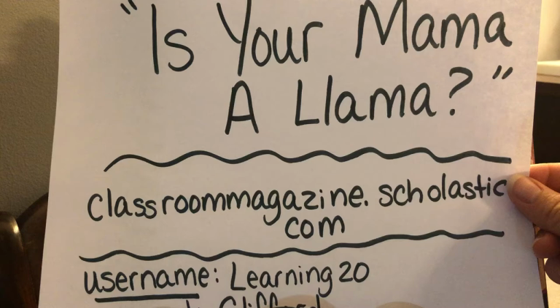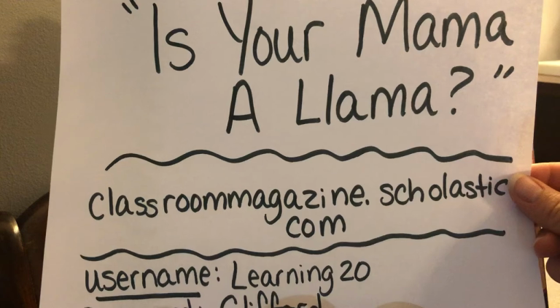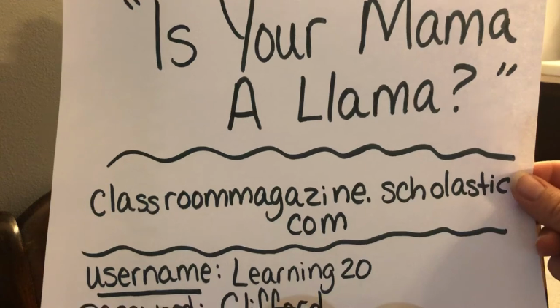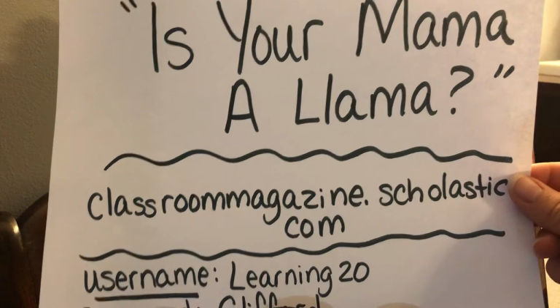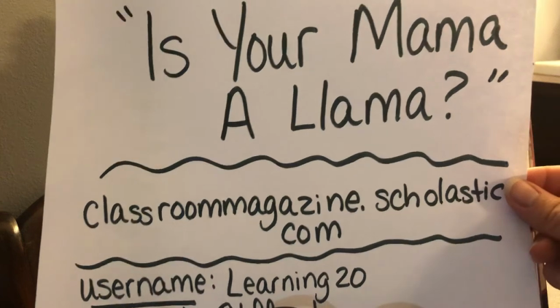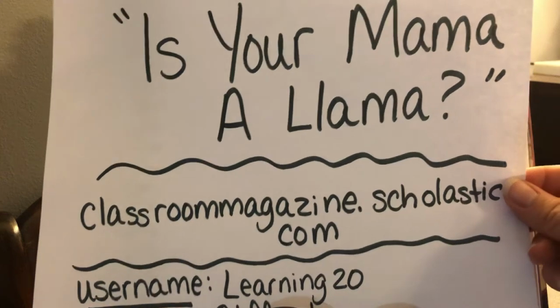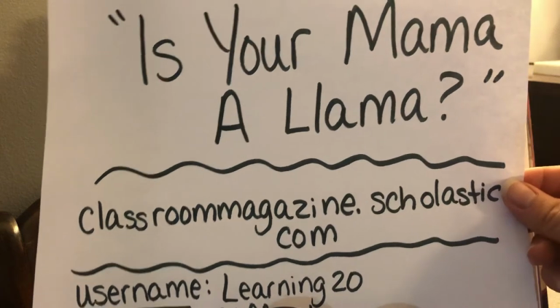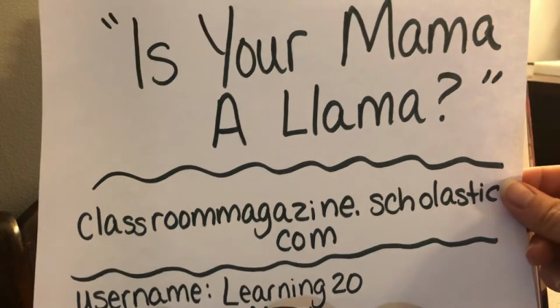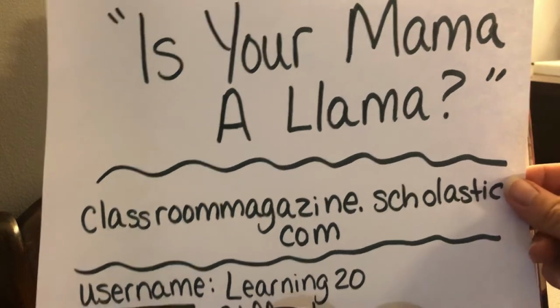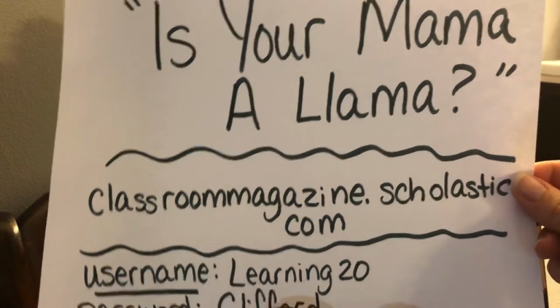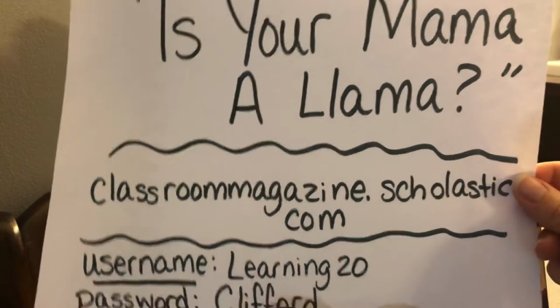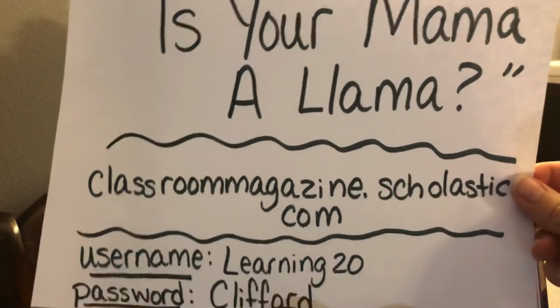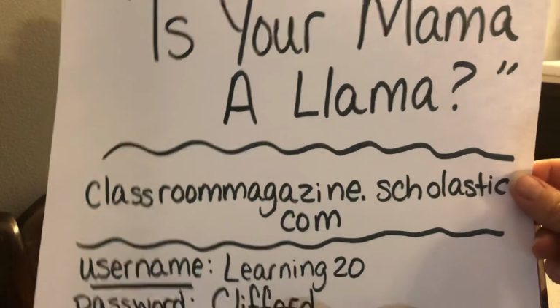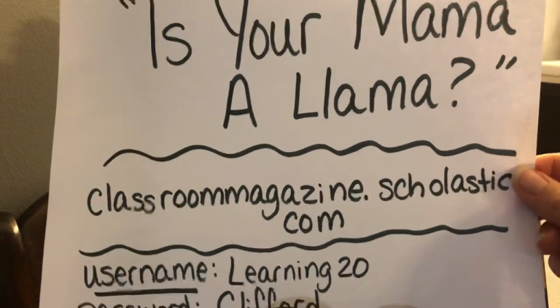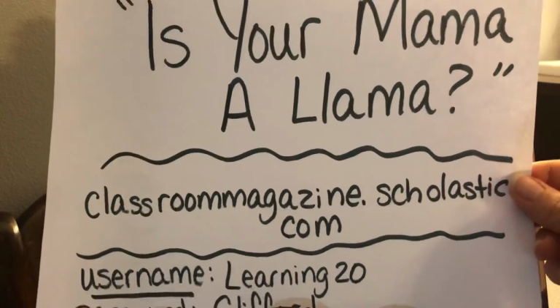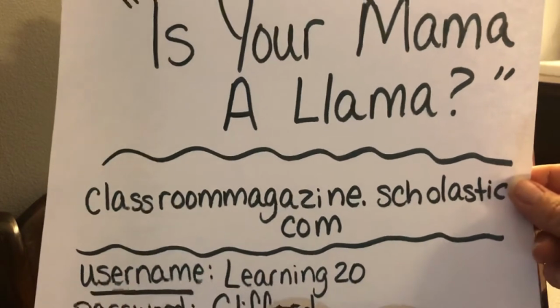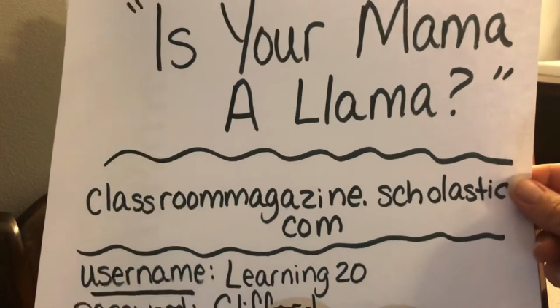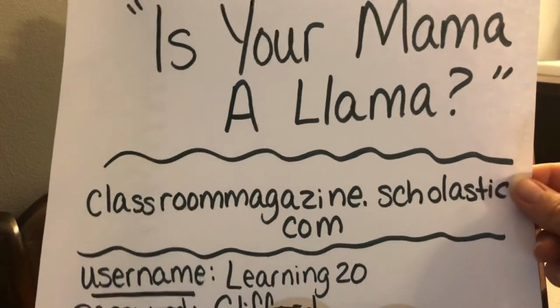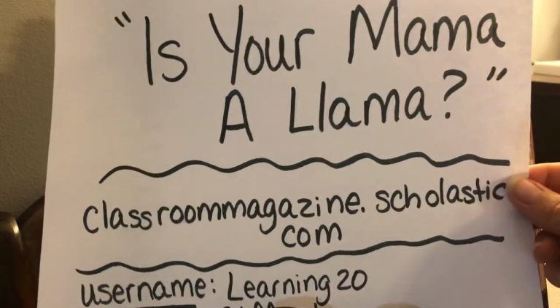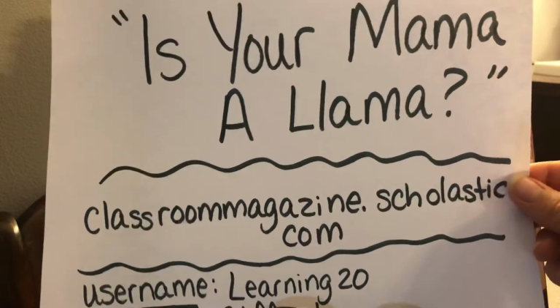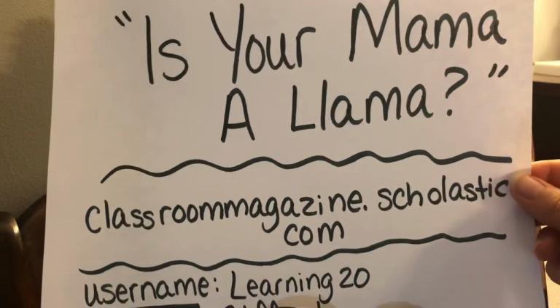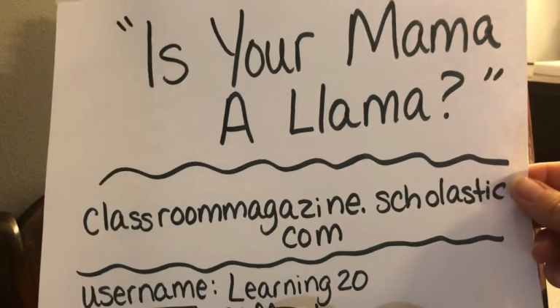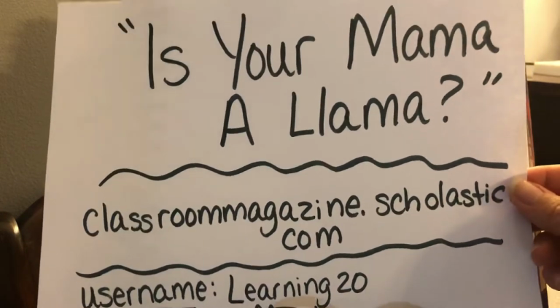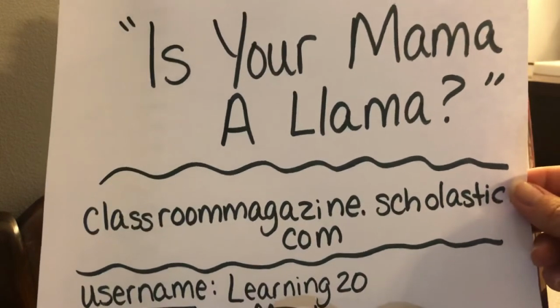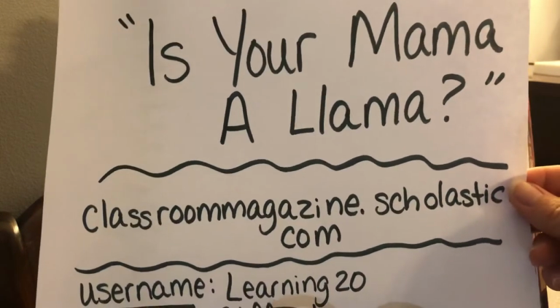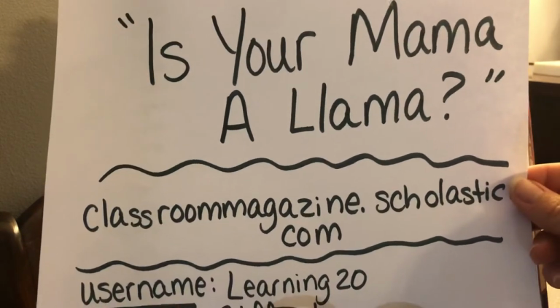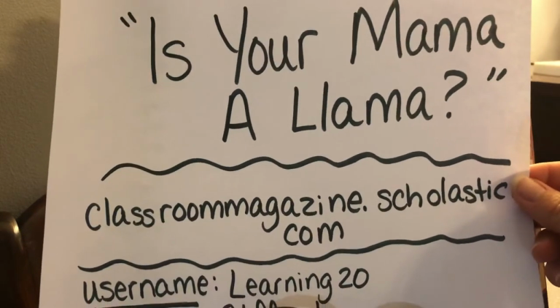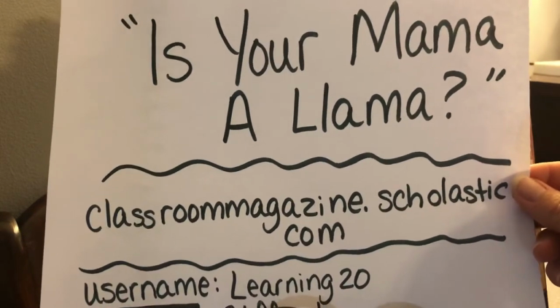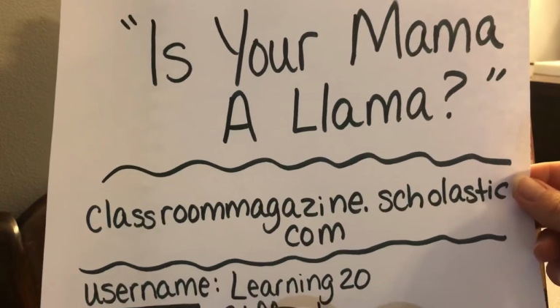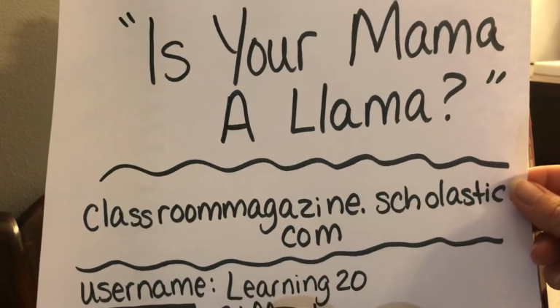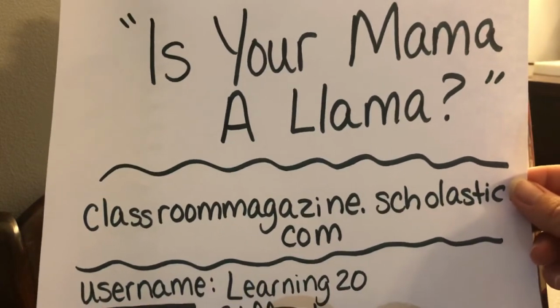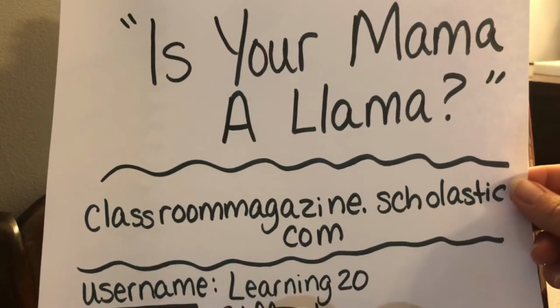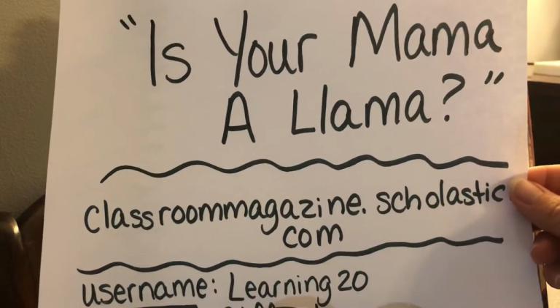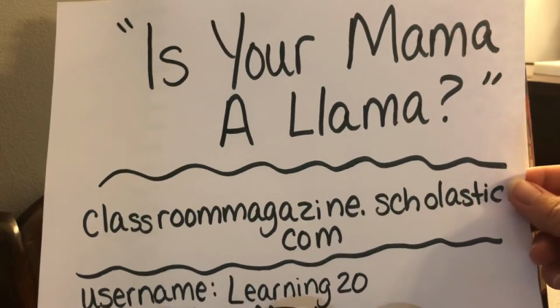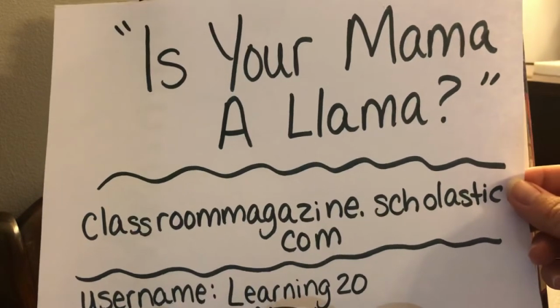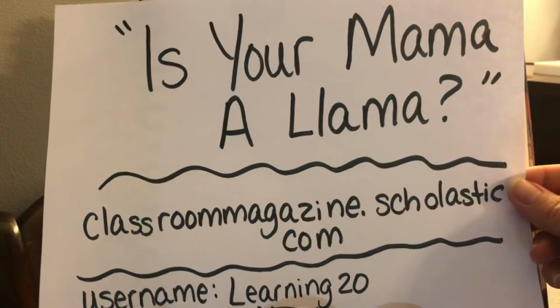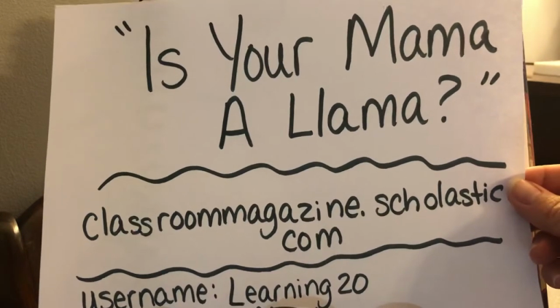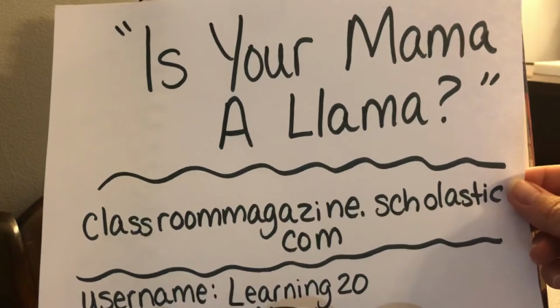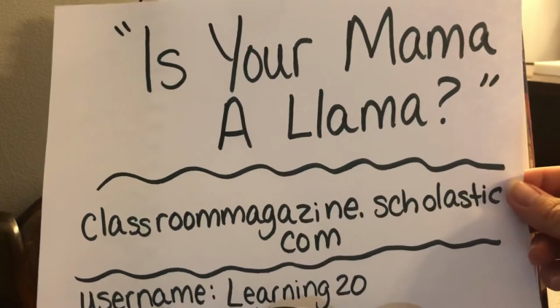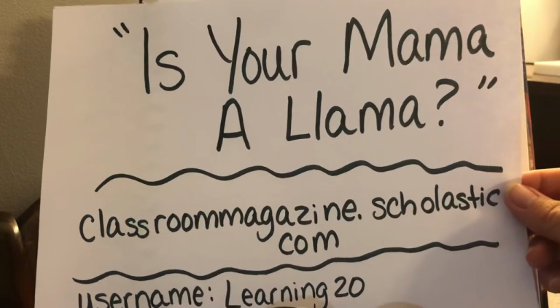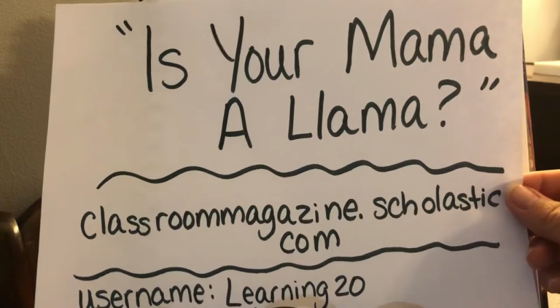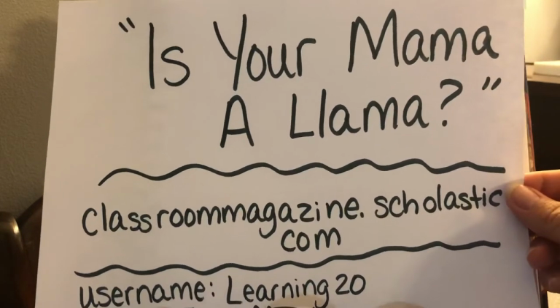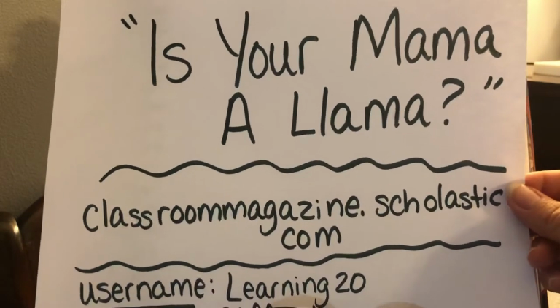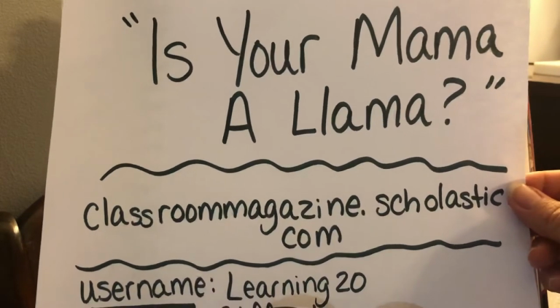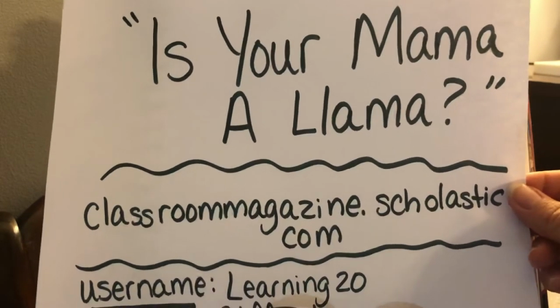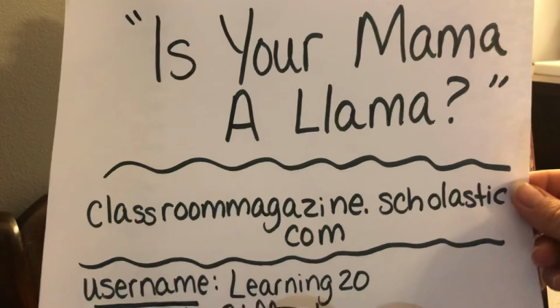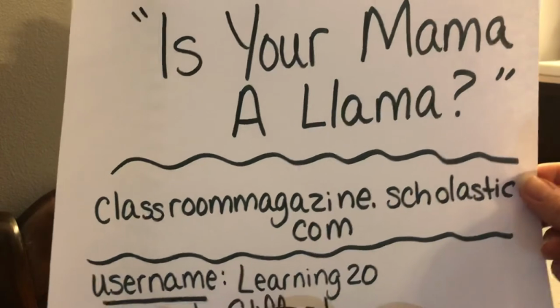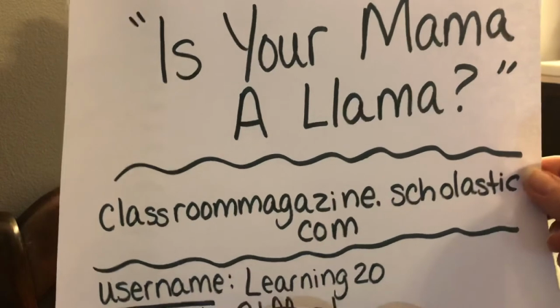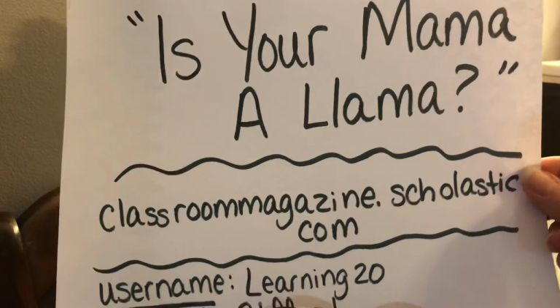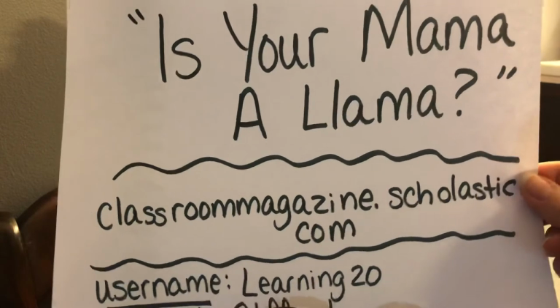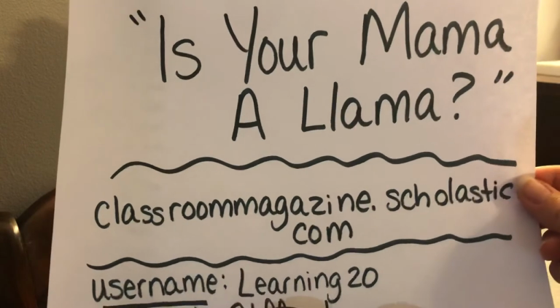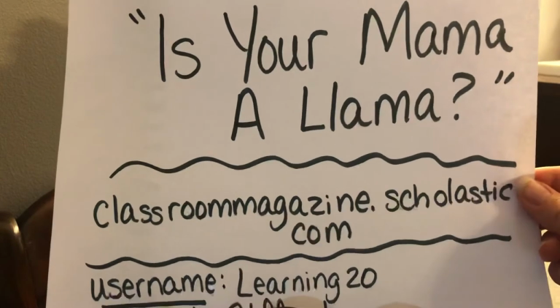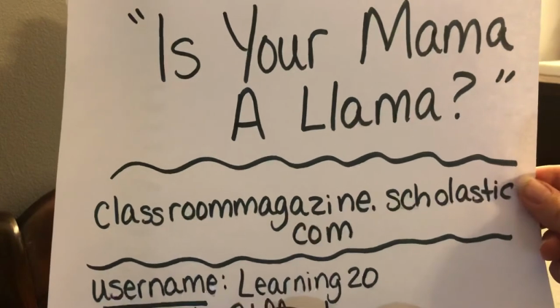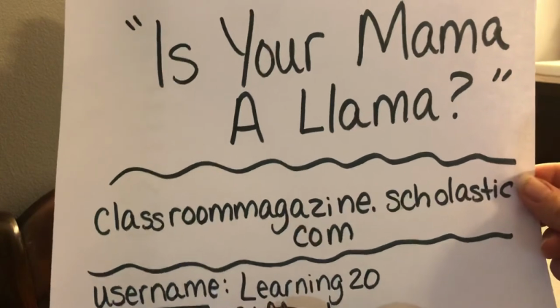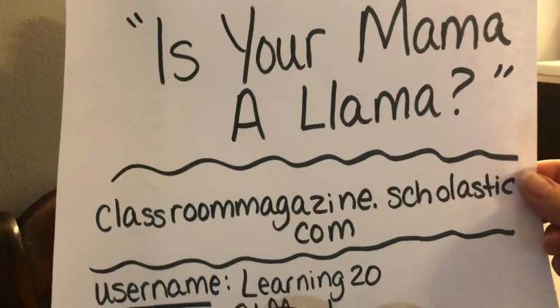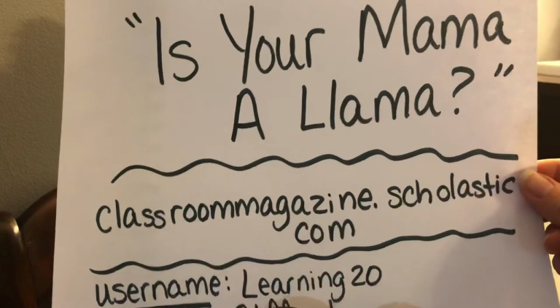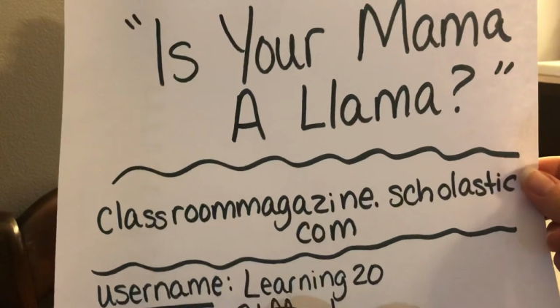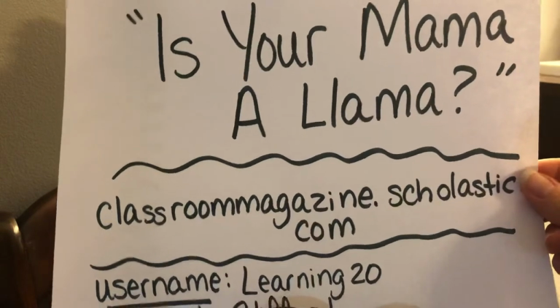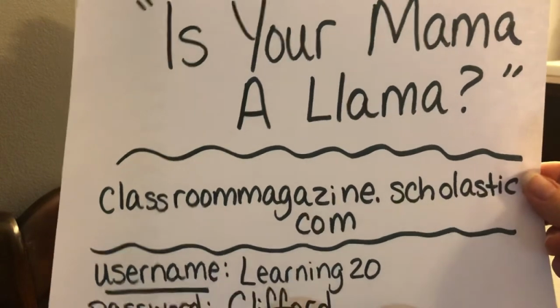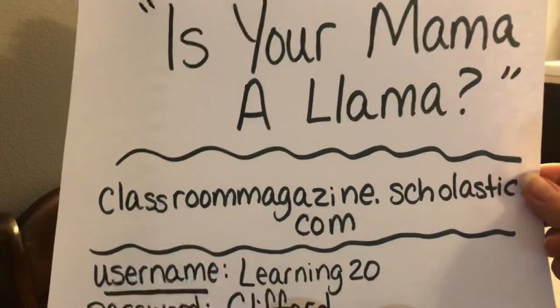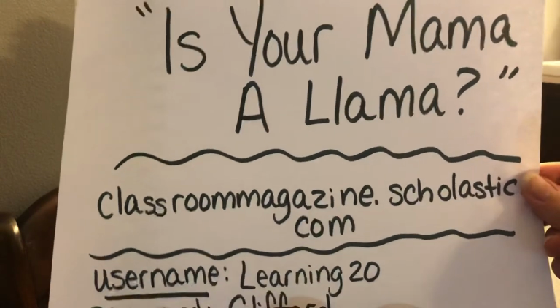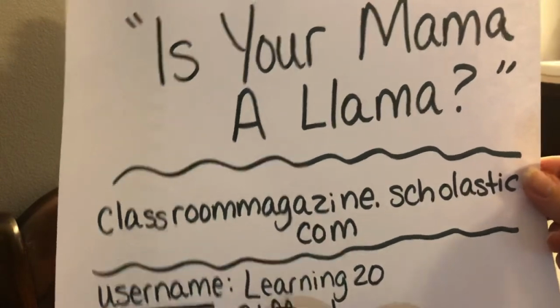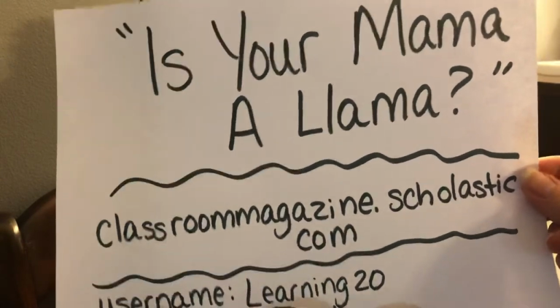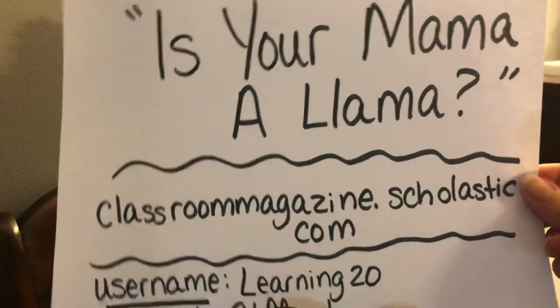Hey friends, it's Ms. Hoffman. I'm here to do another drawing with you and the theme of this one is going to be a llama.